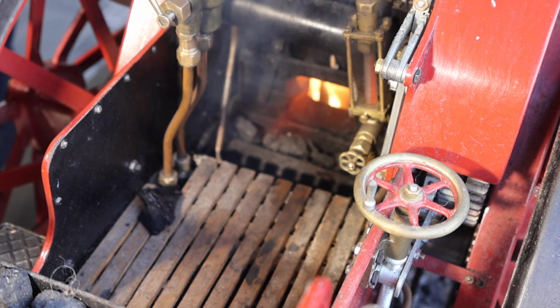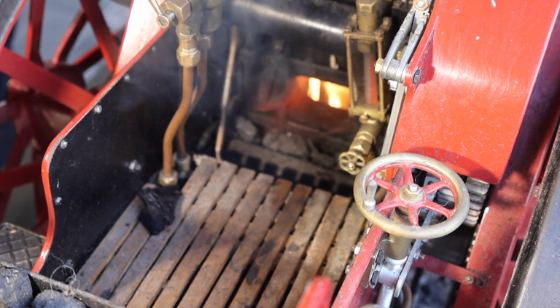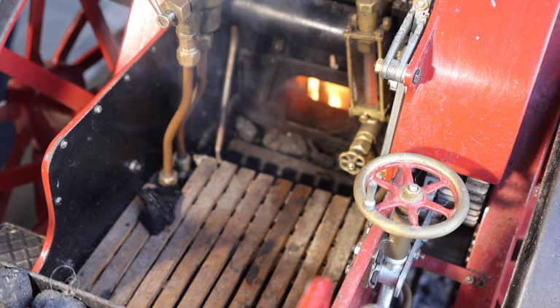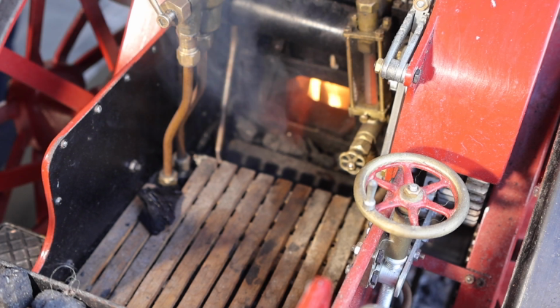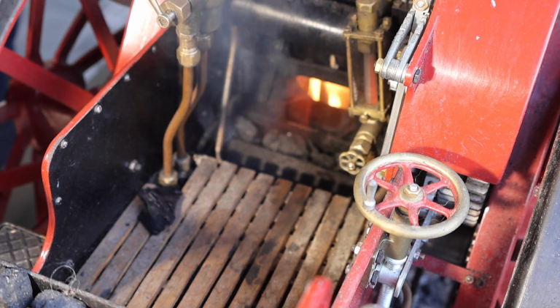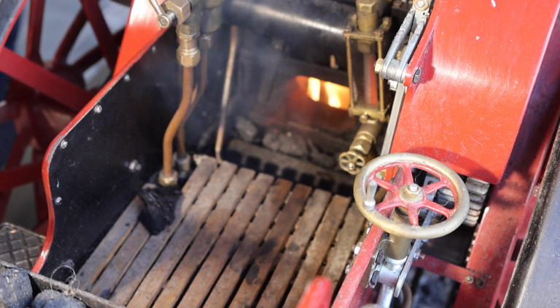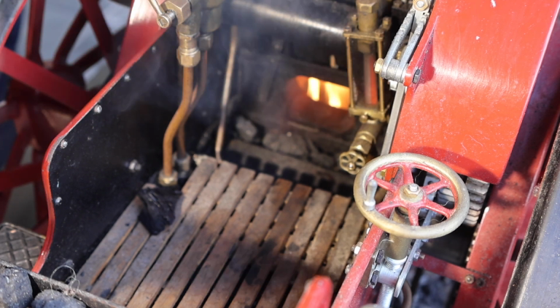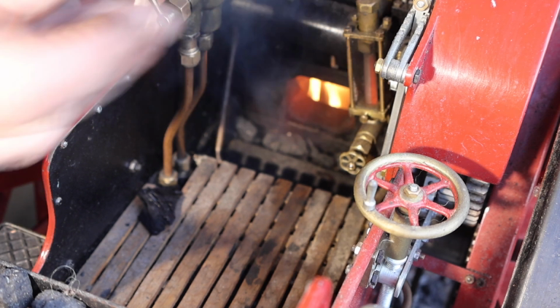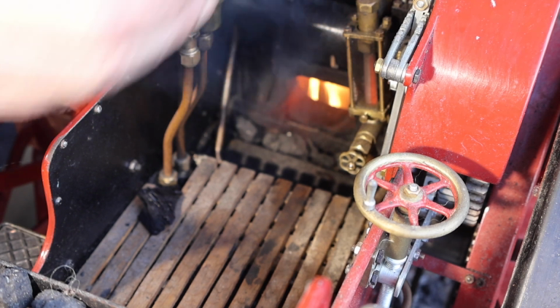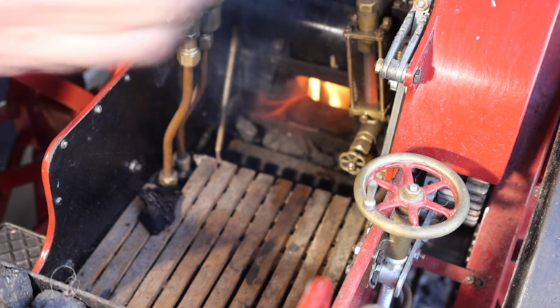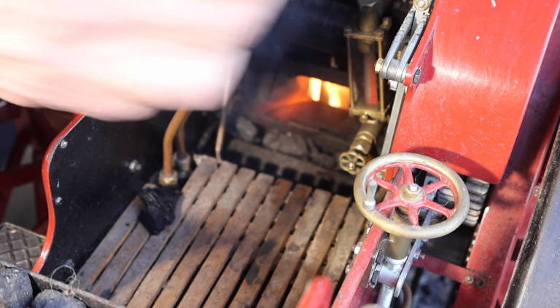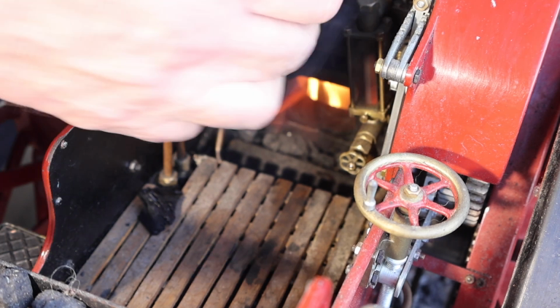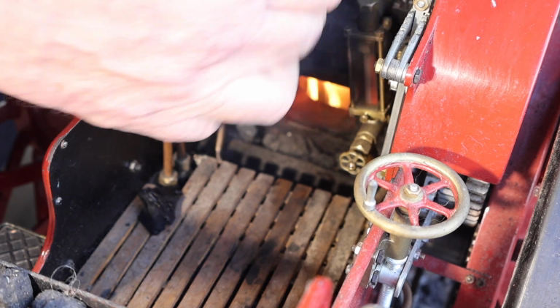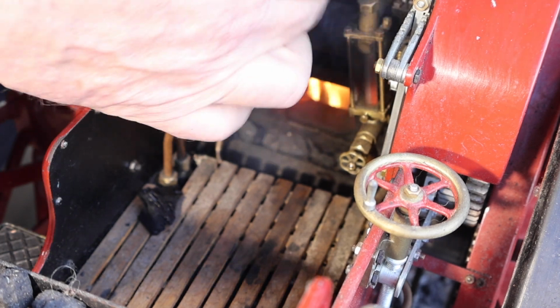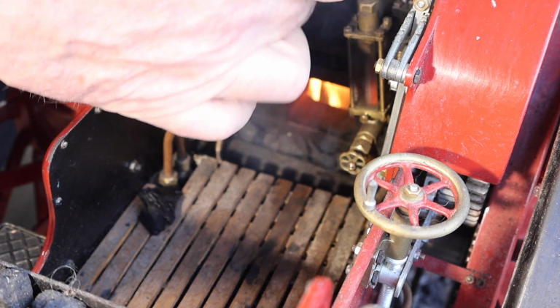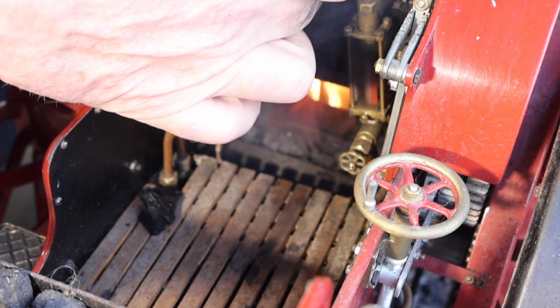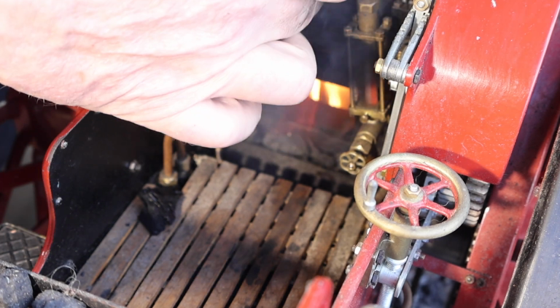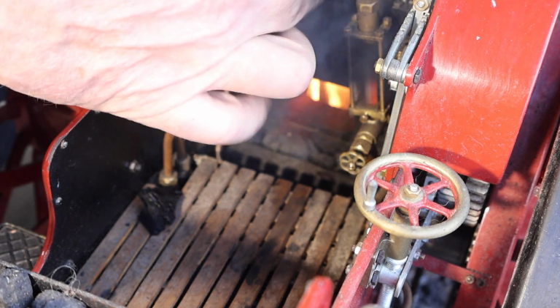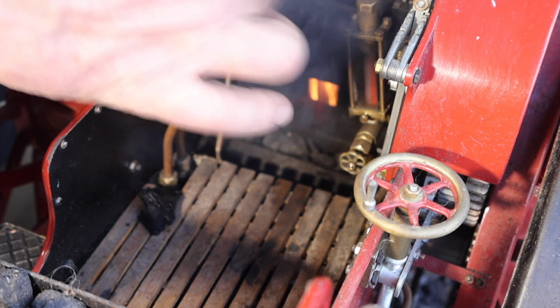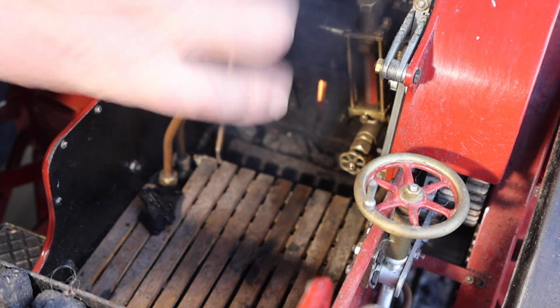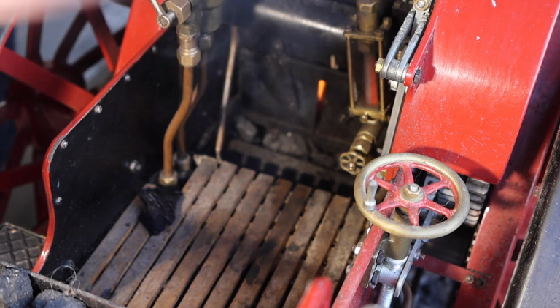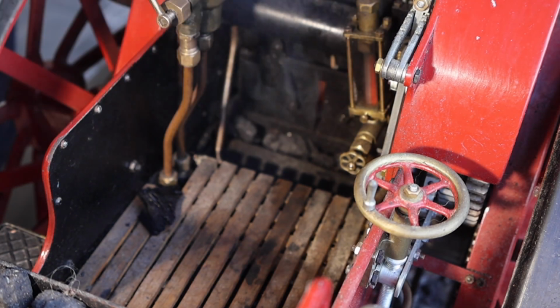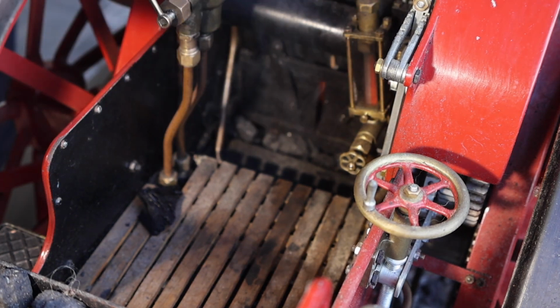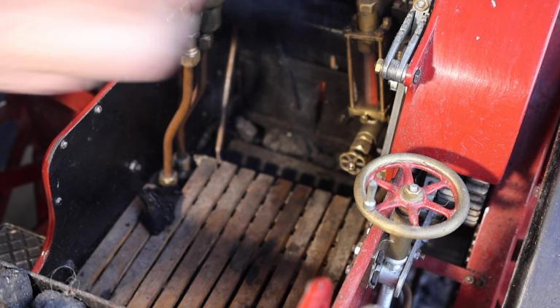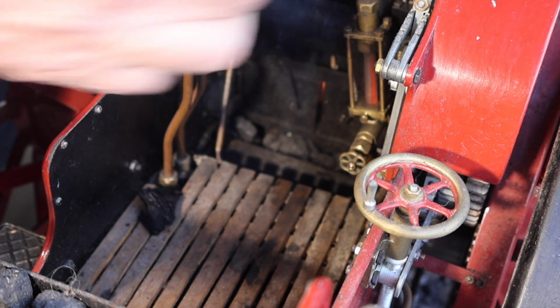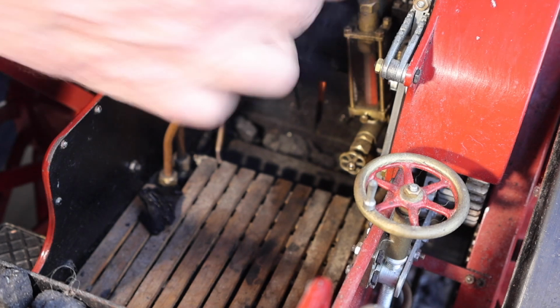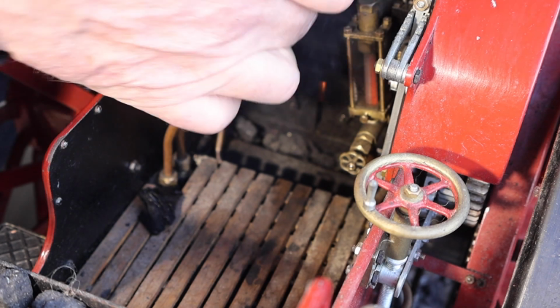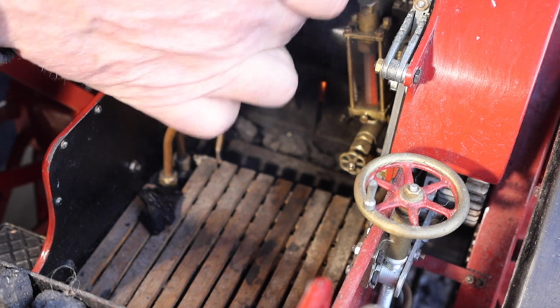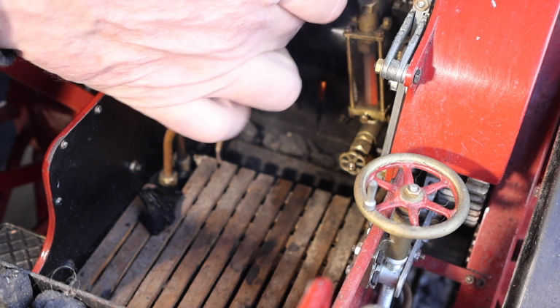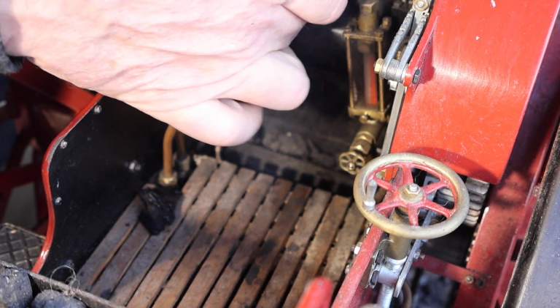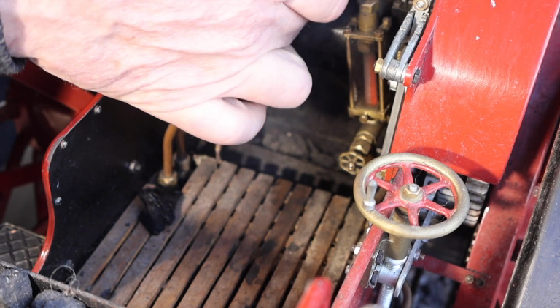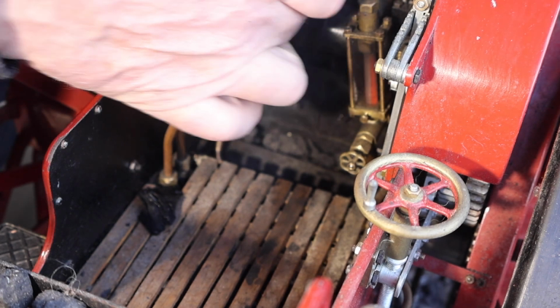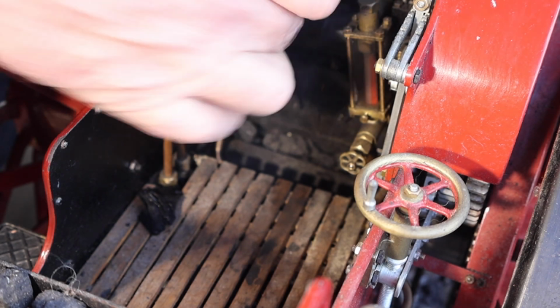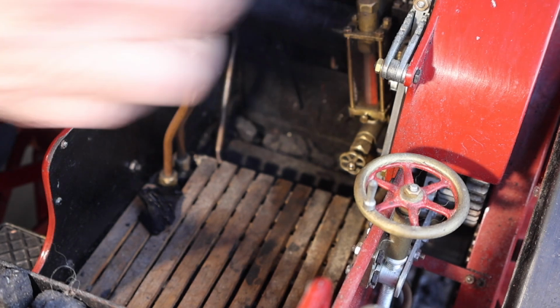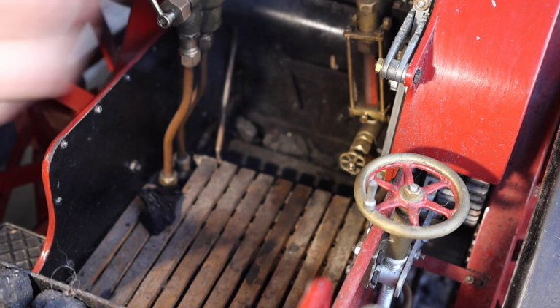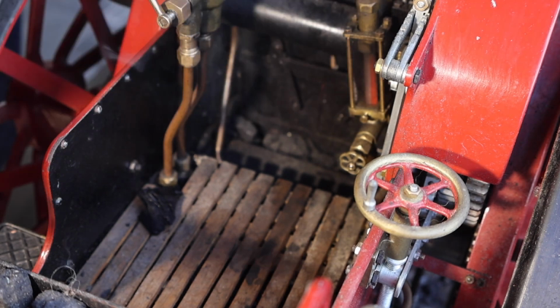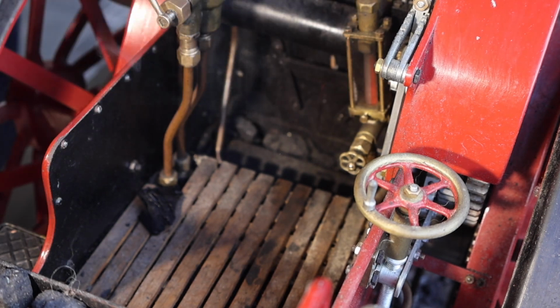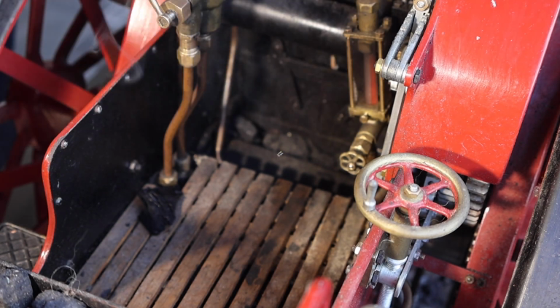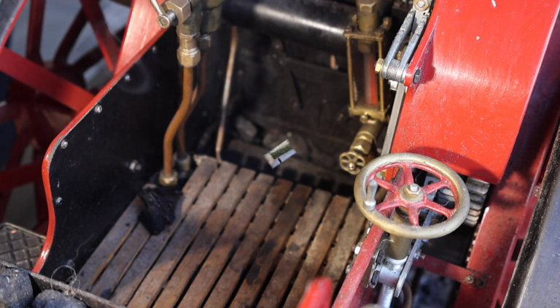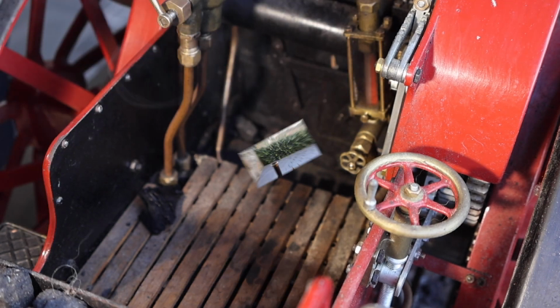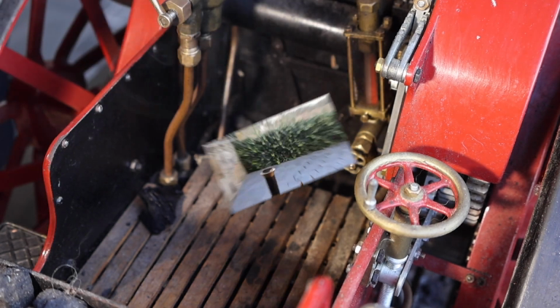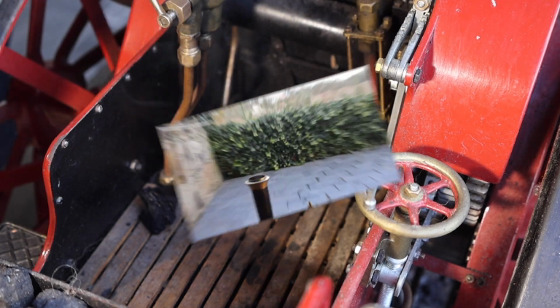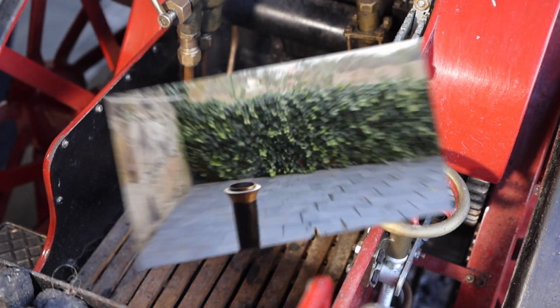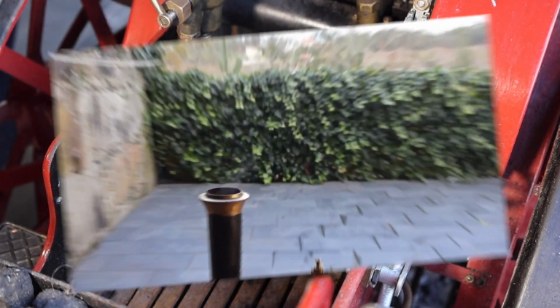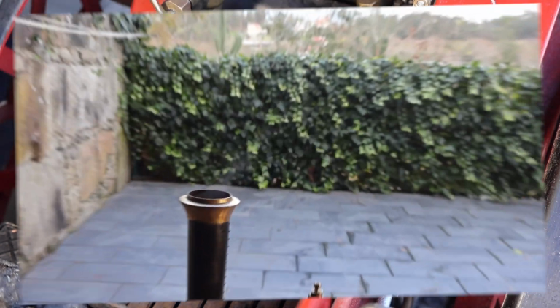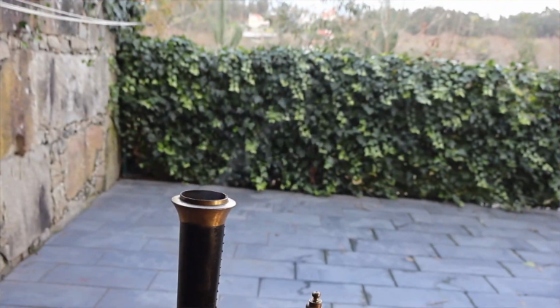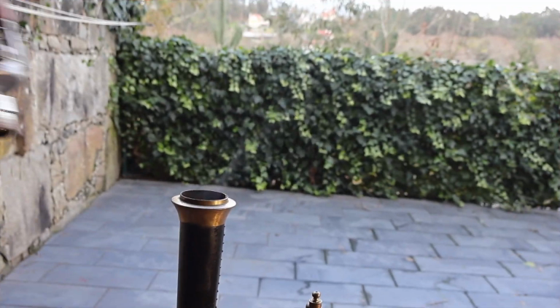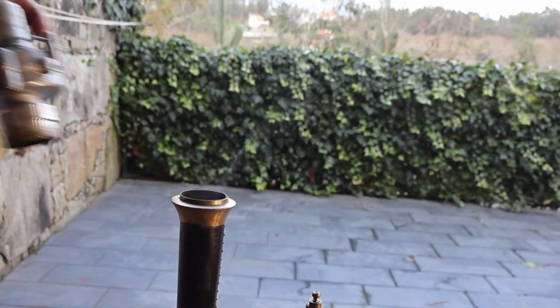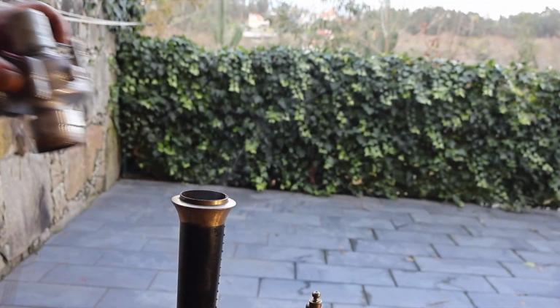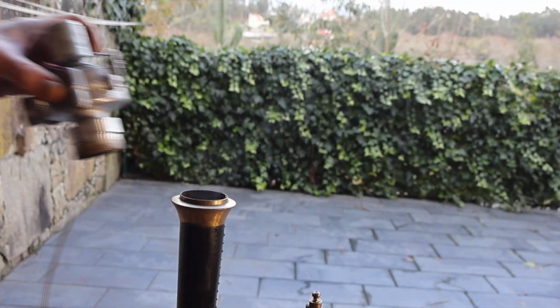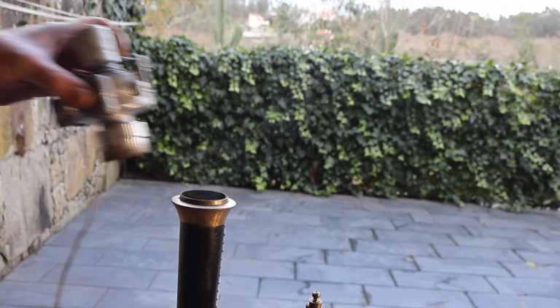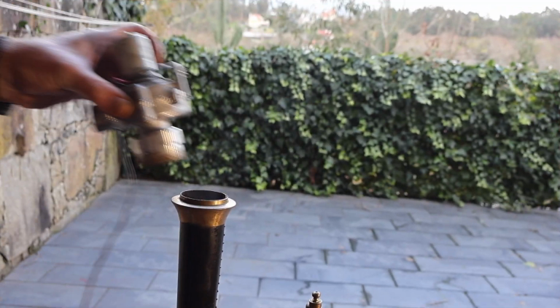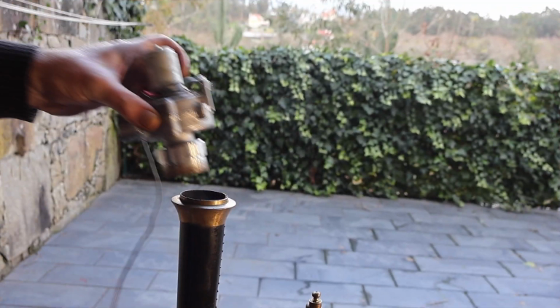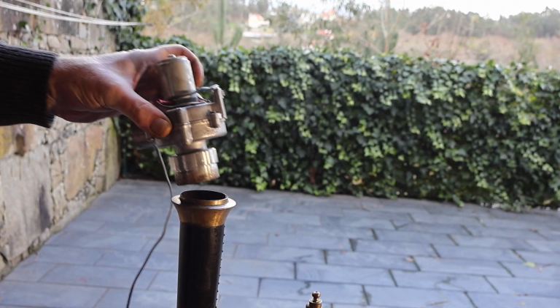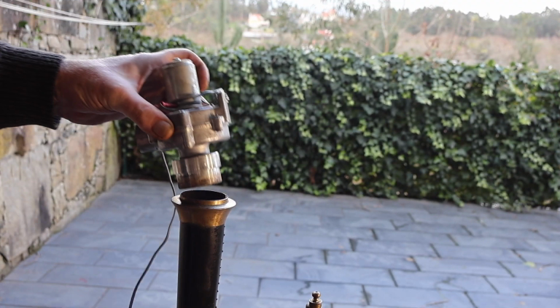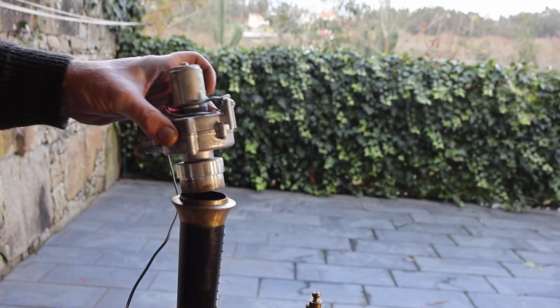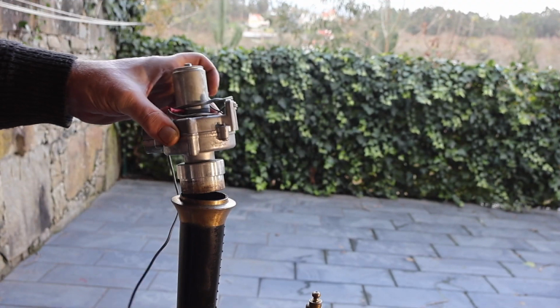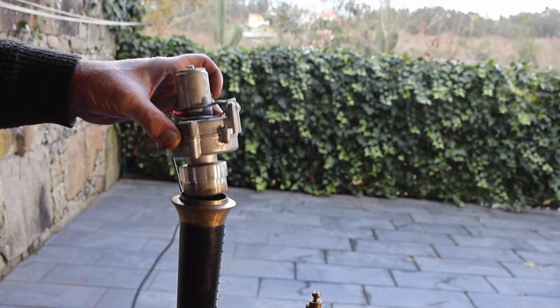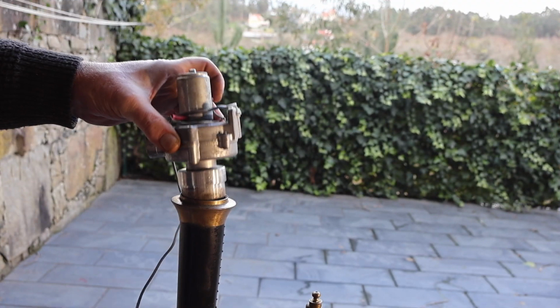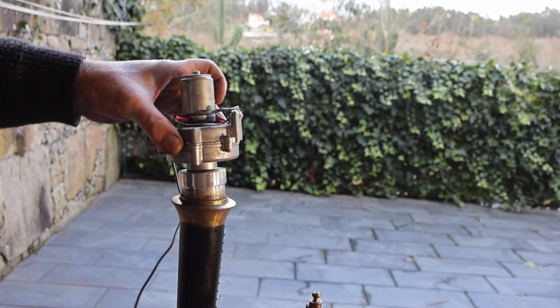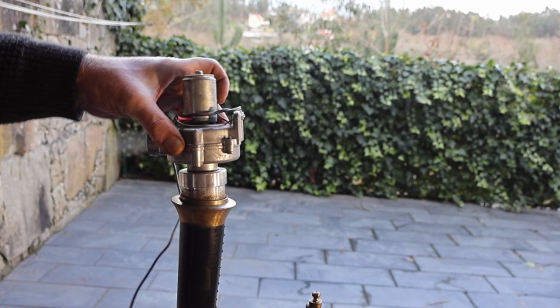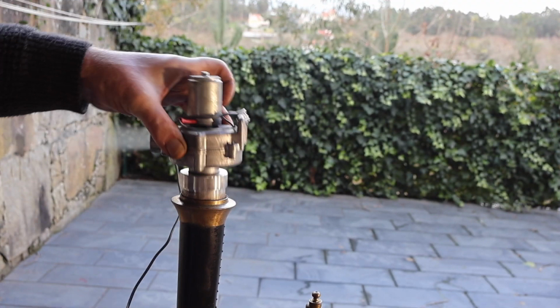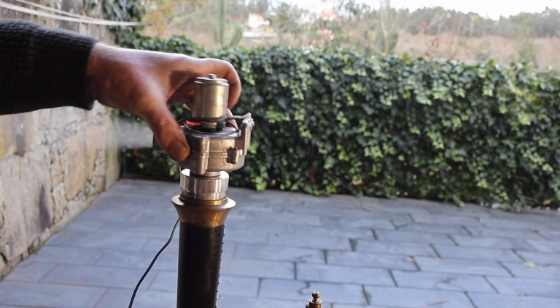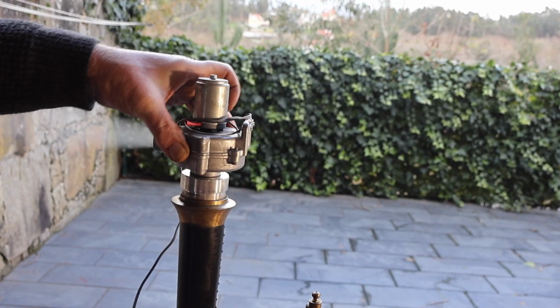Now we need to couple up an electric fan to the chimney. This is going to draw air through the fire.